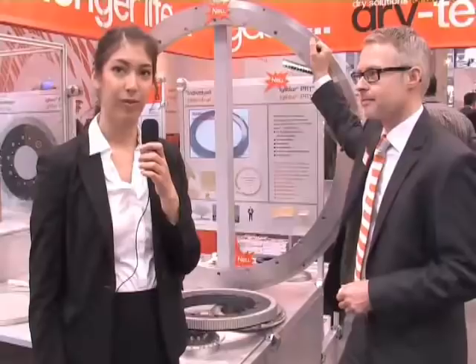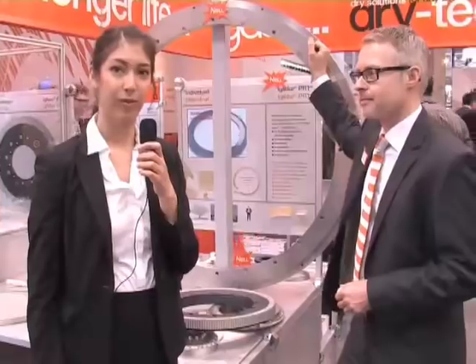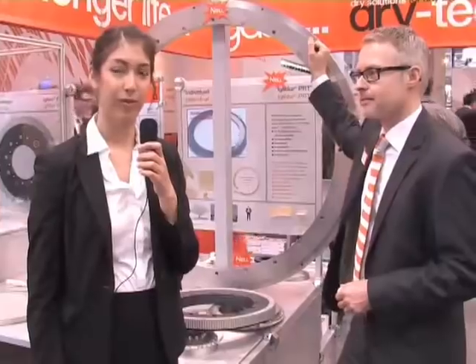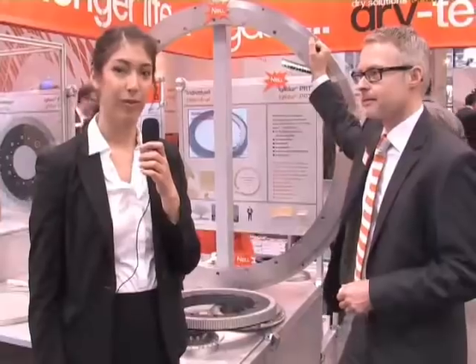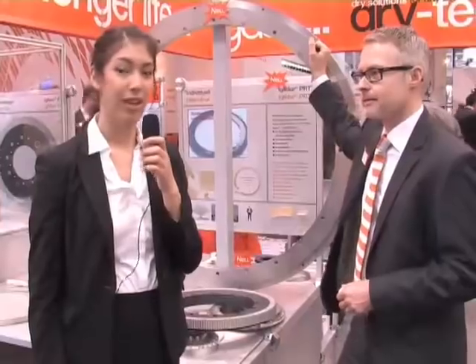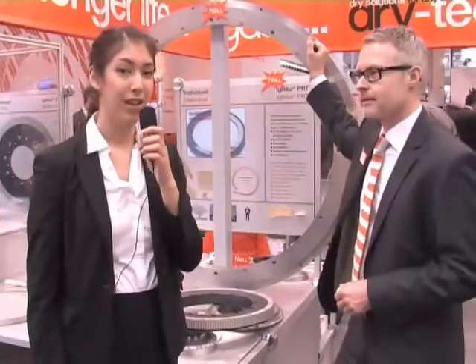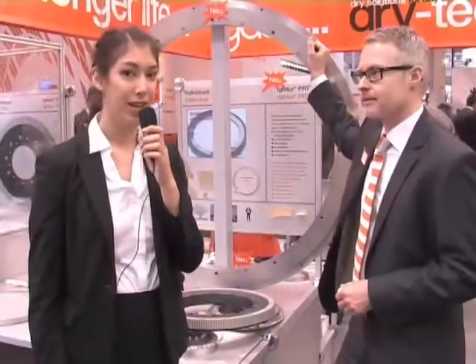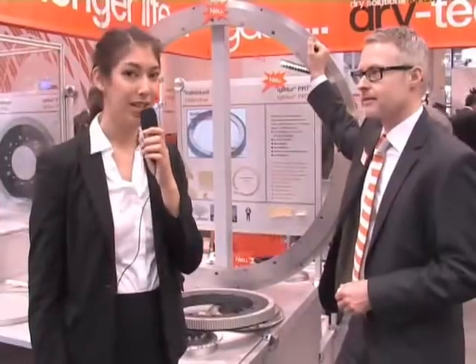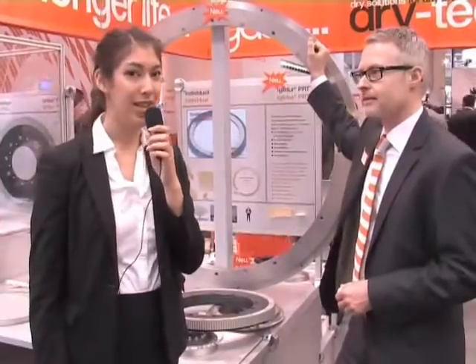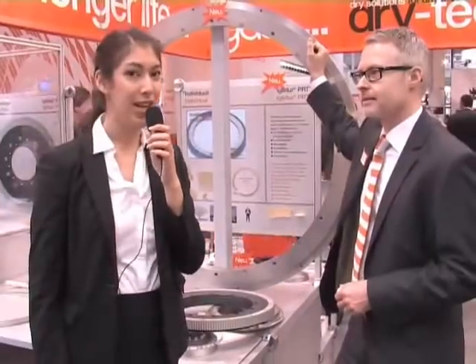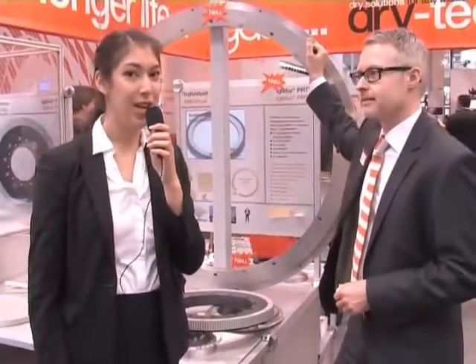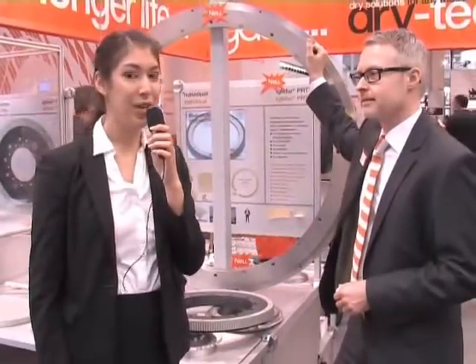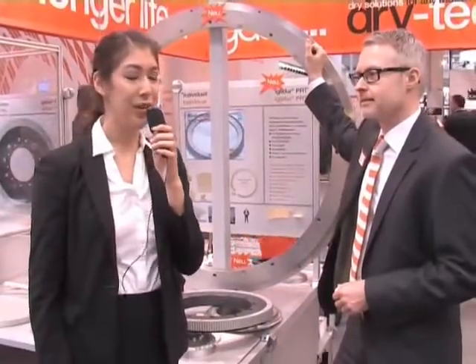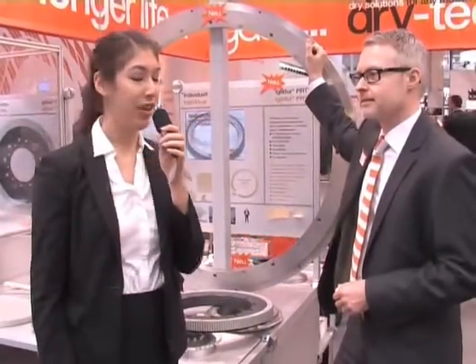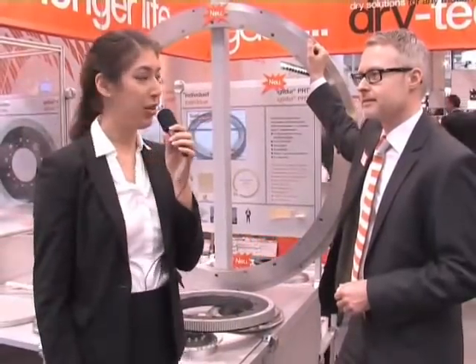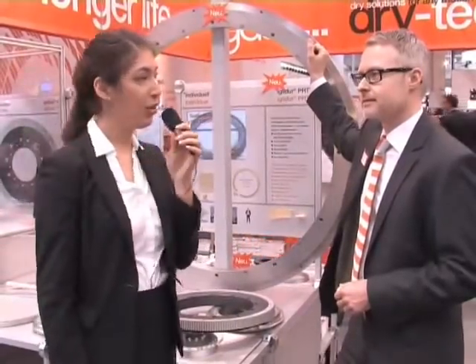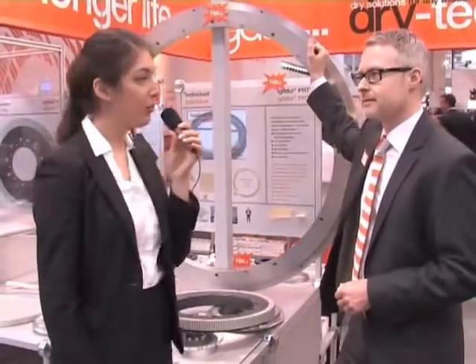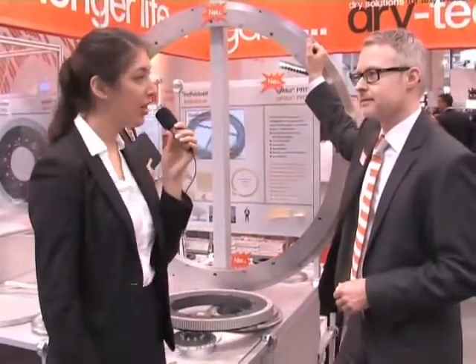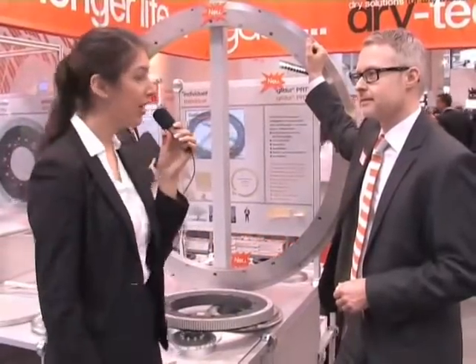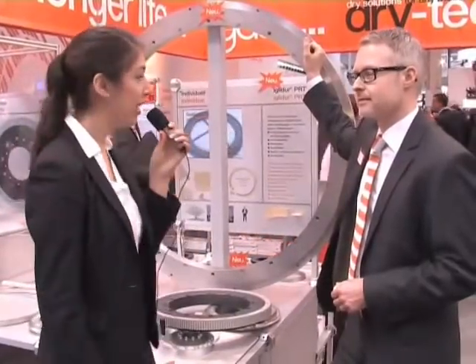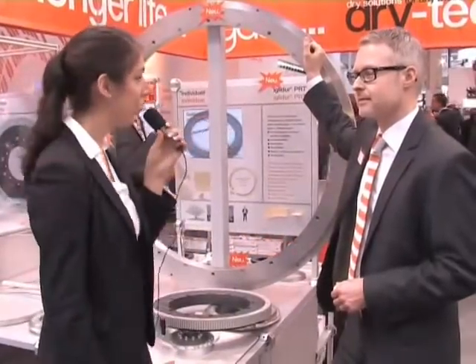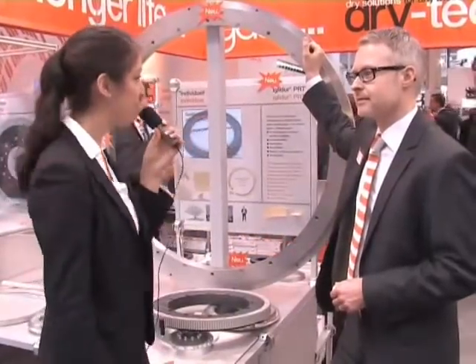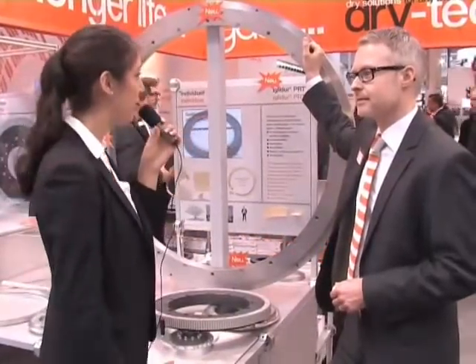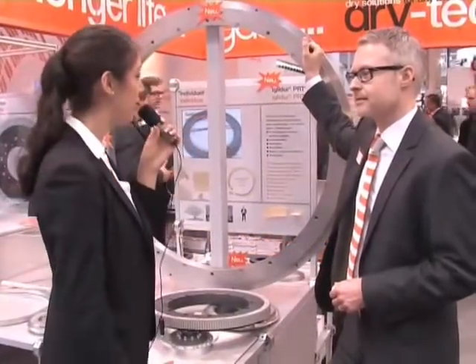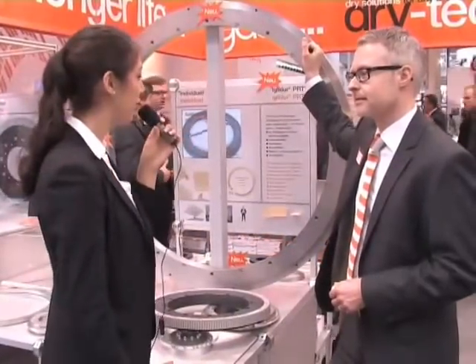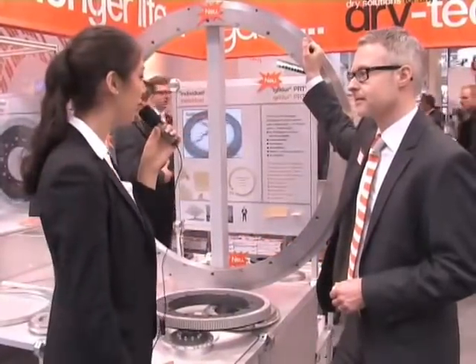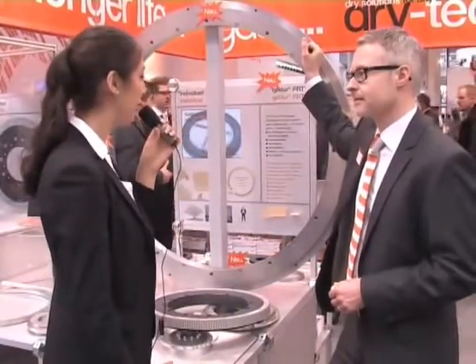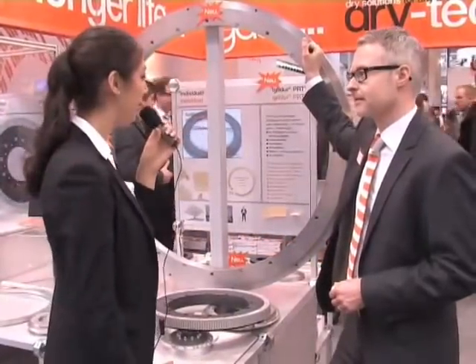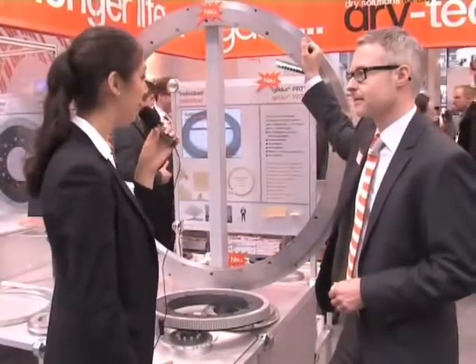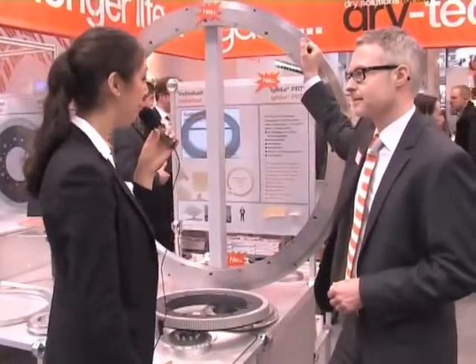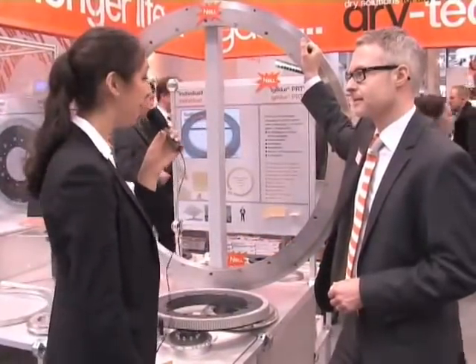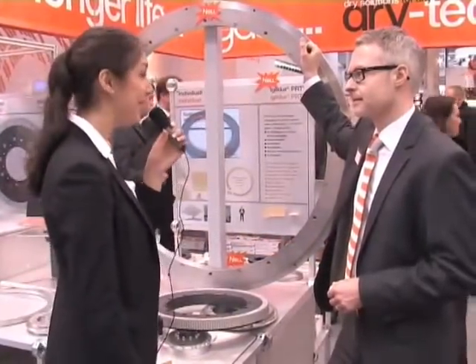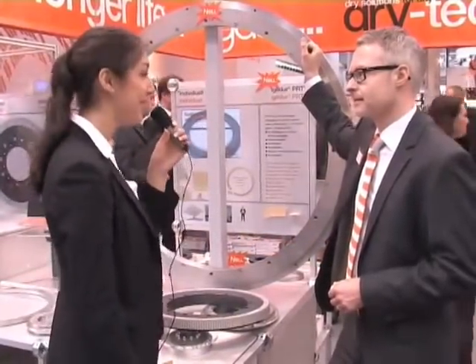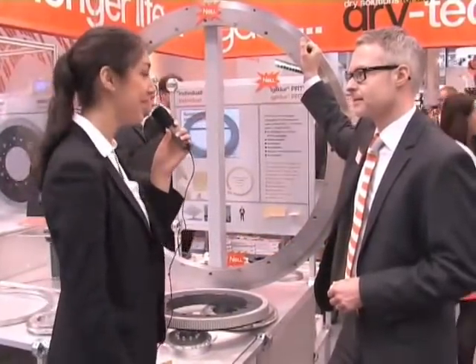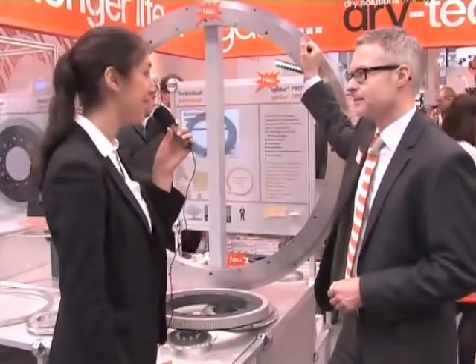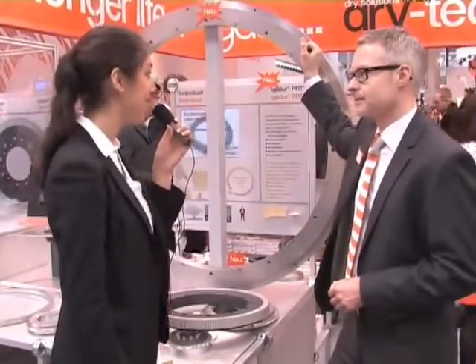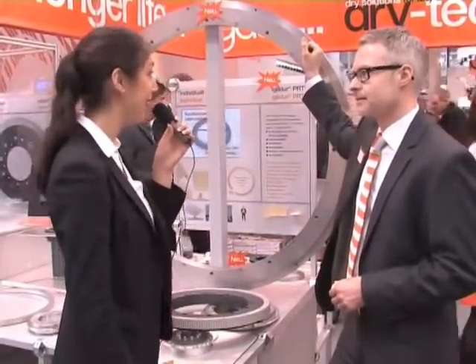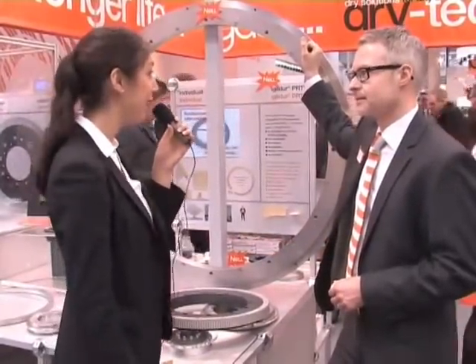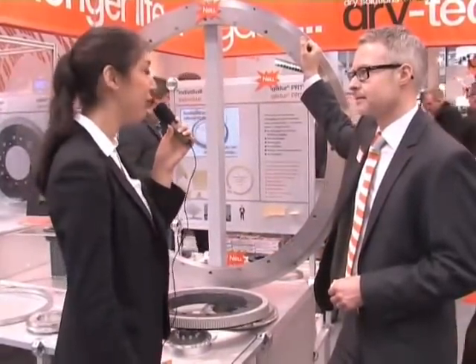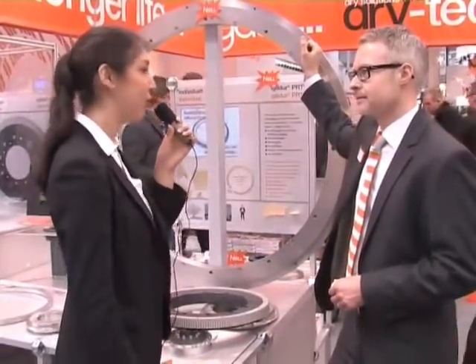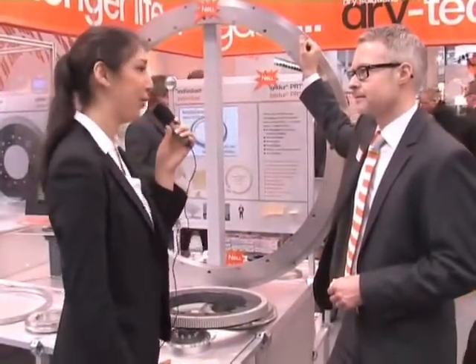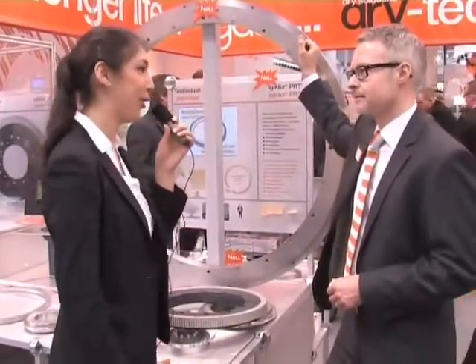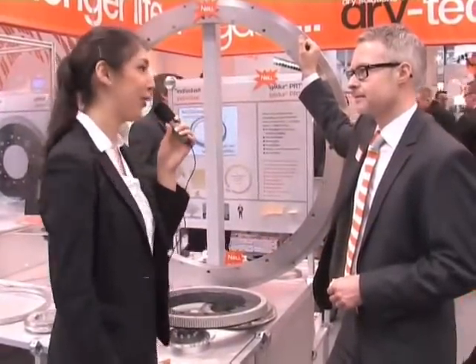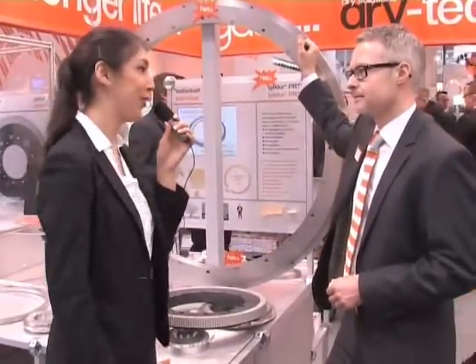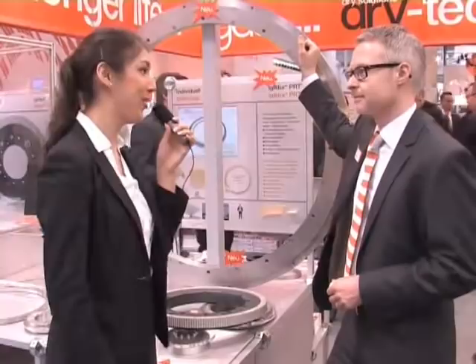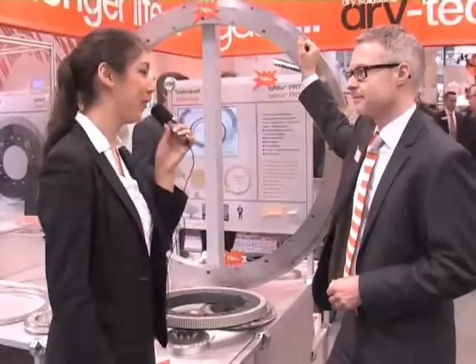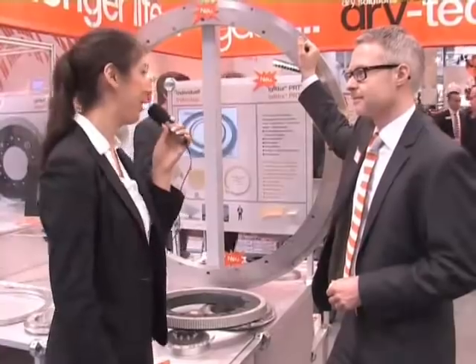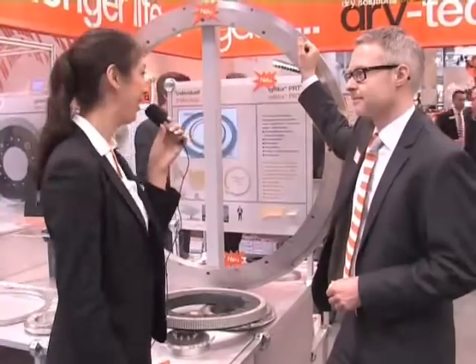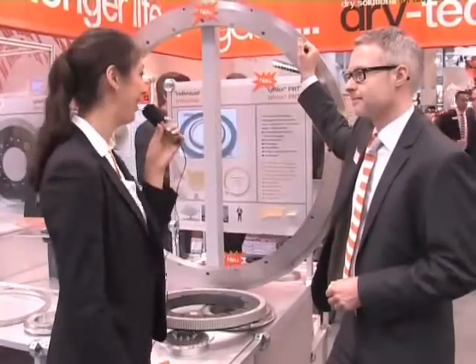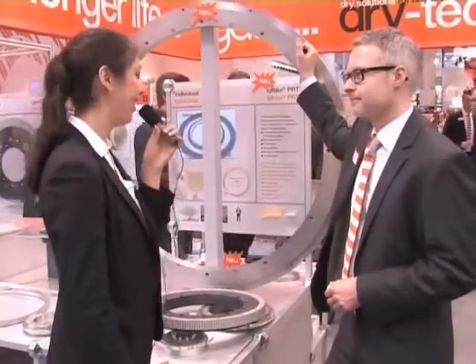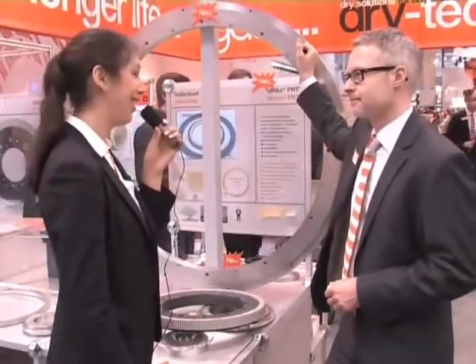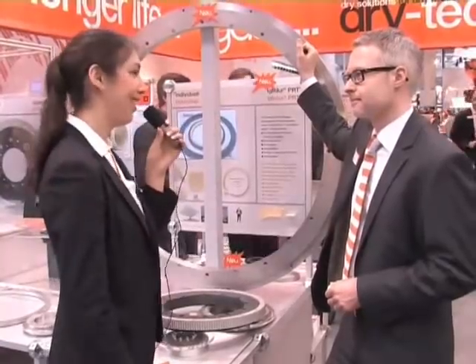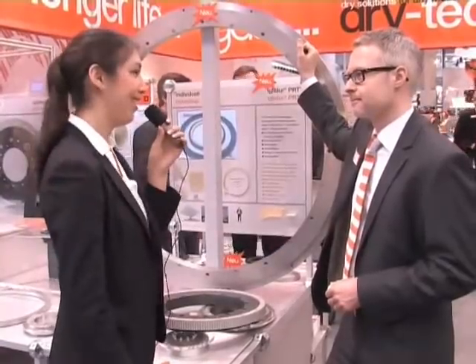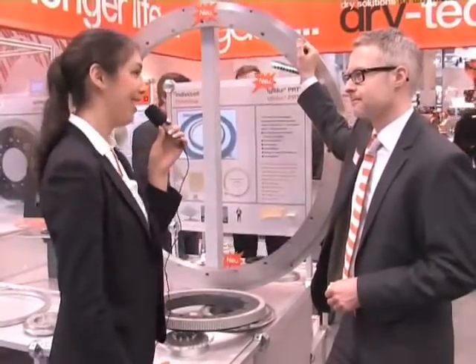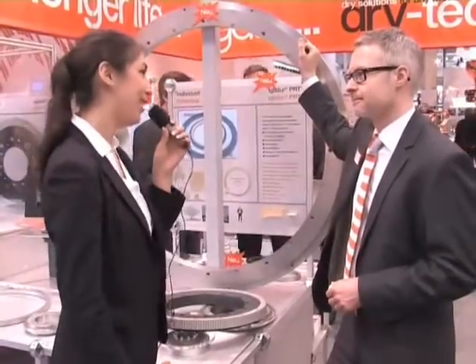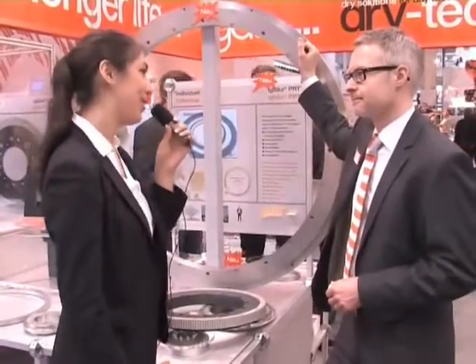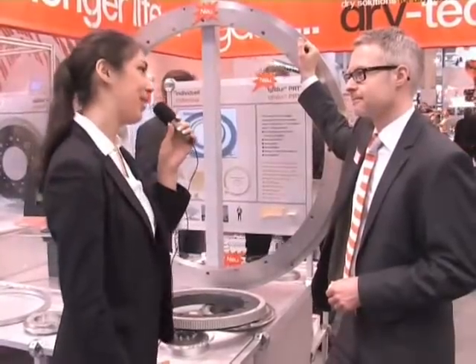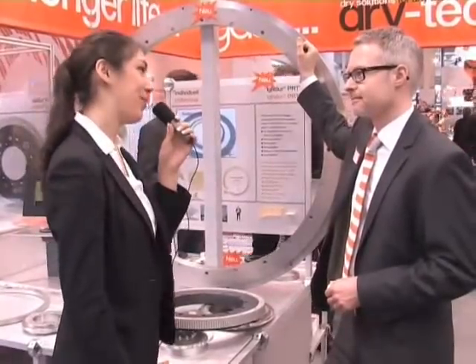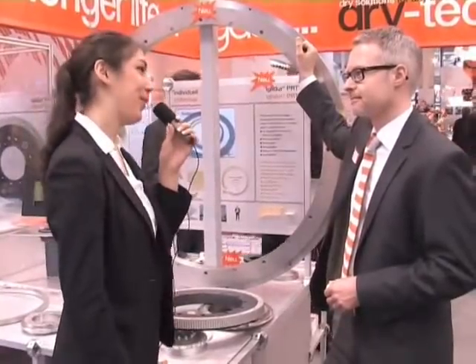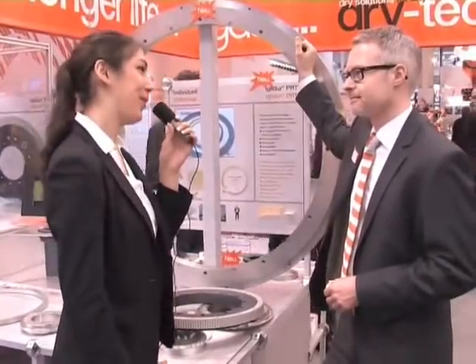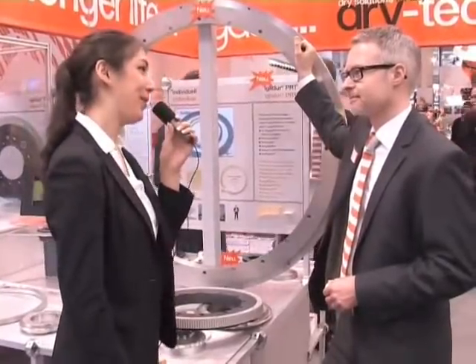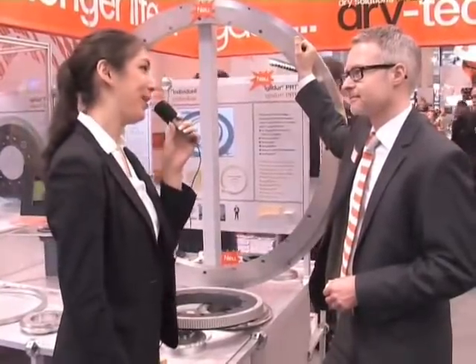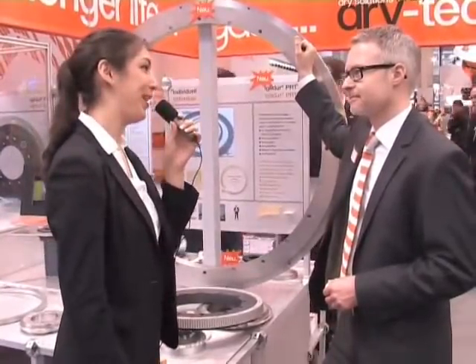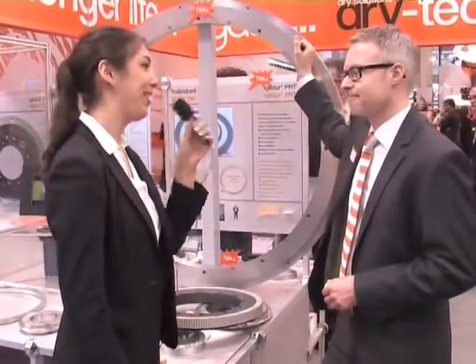This year at the Hannover exhibition you made the biggest IGLIDUR product you ever made. Can you tell me more about it?